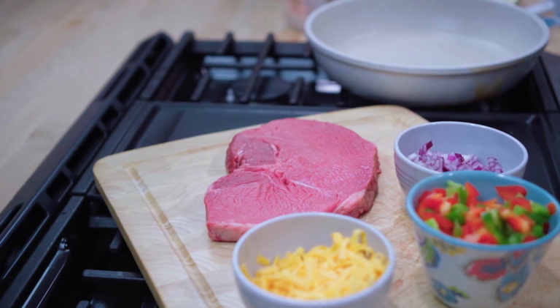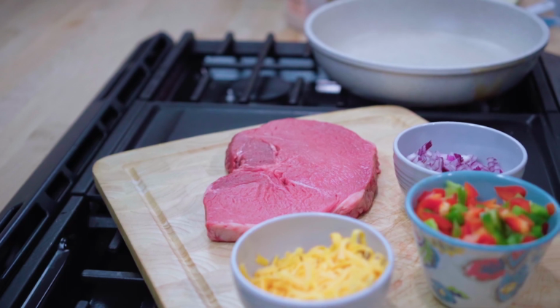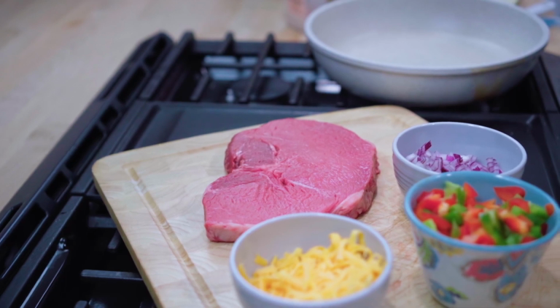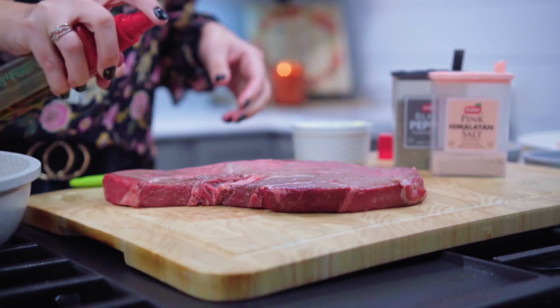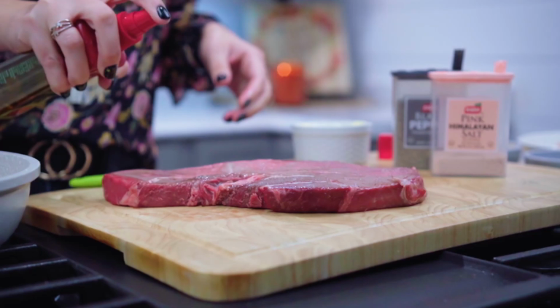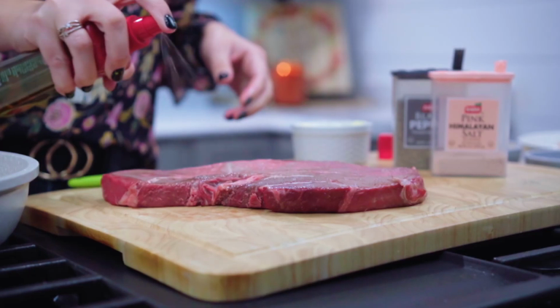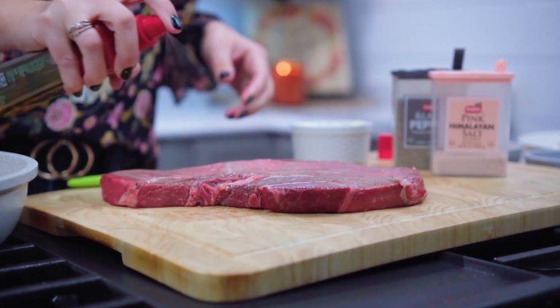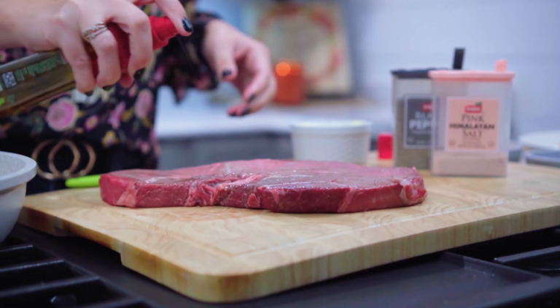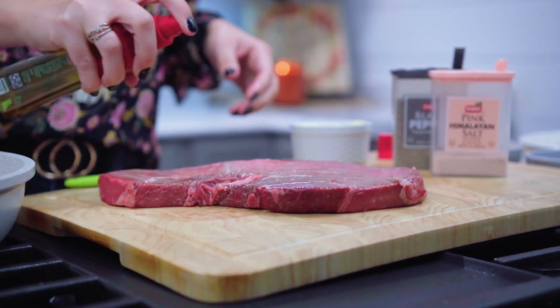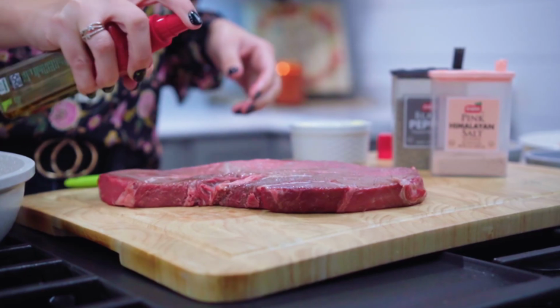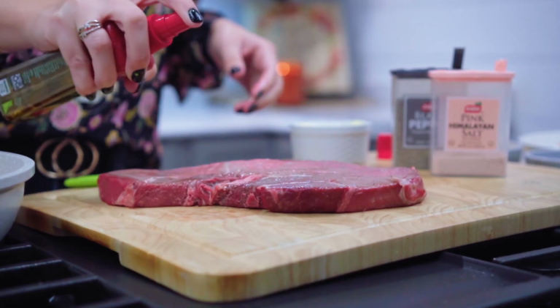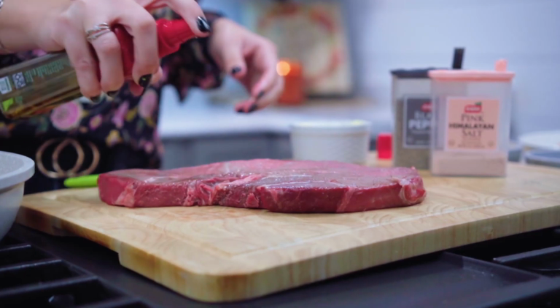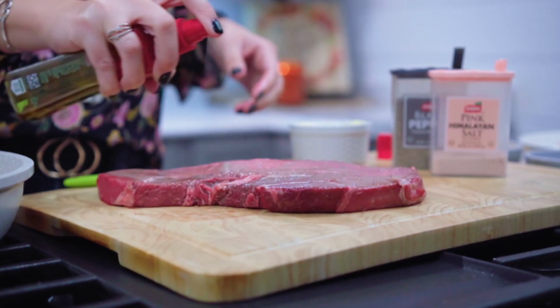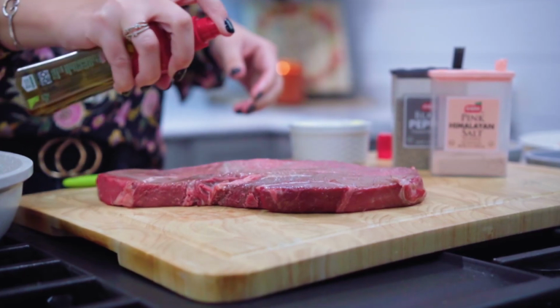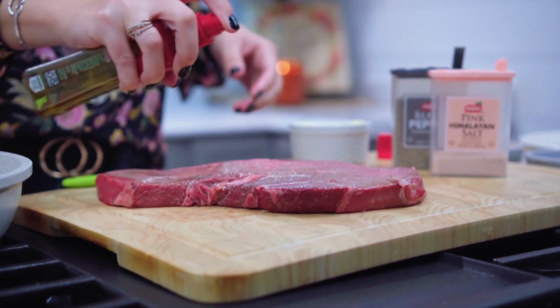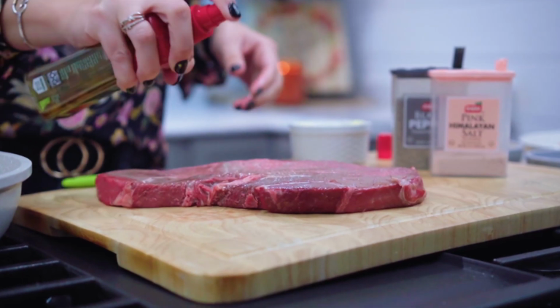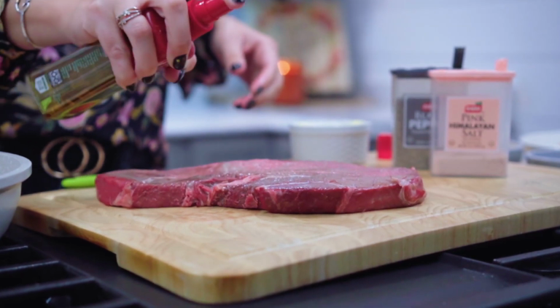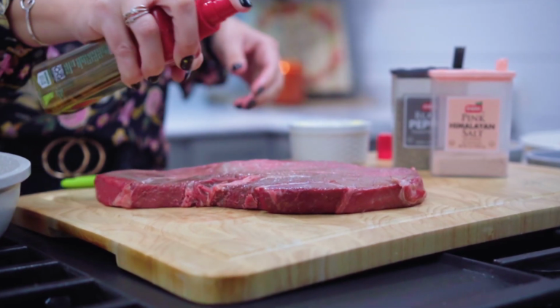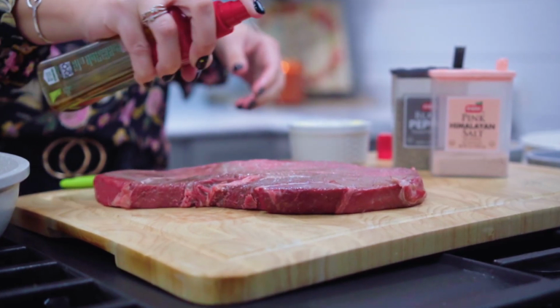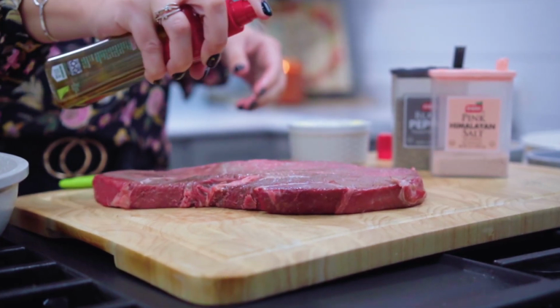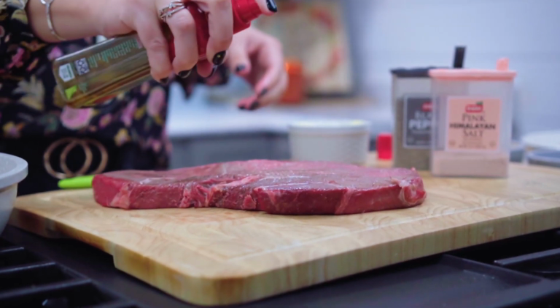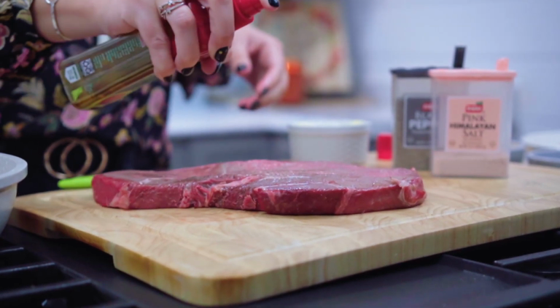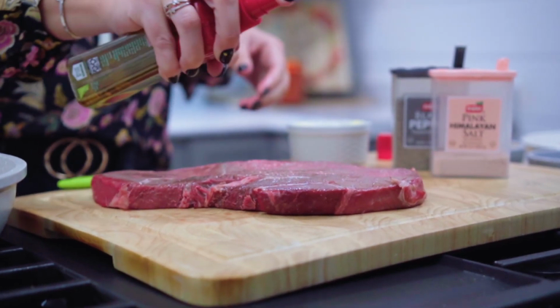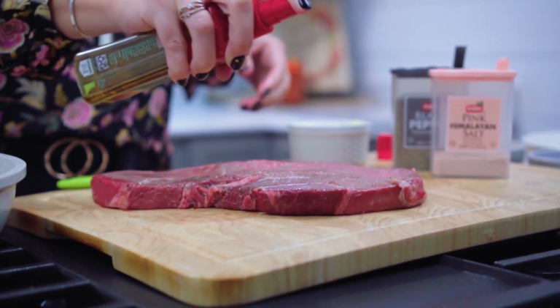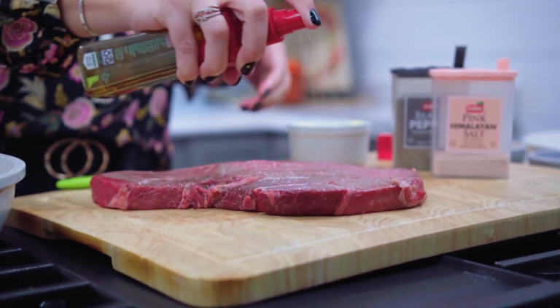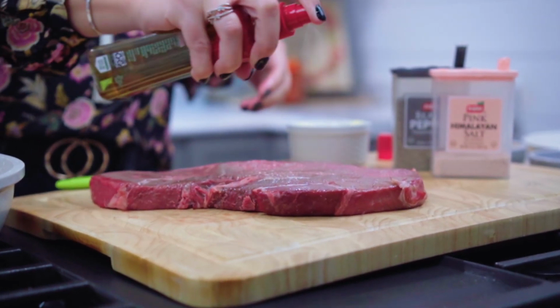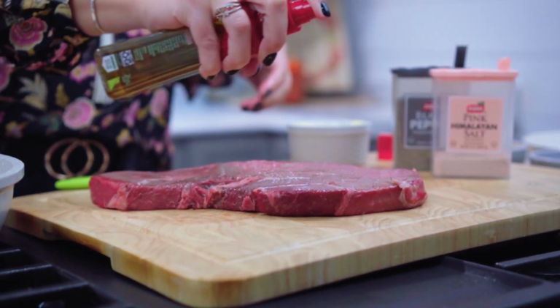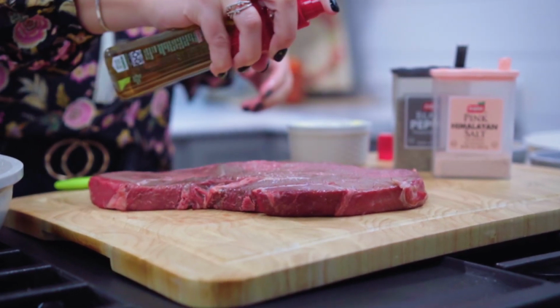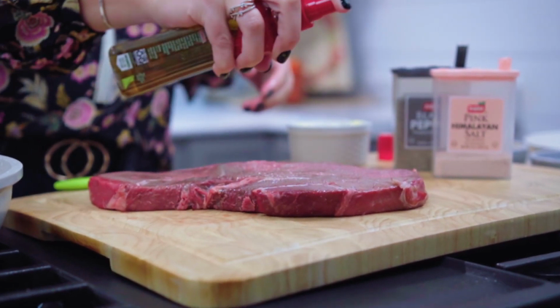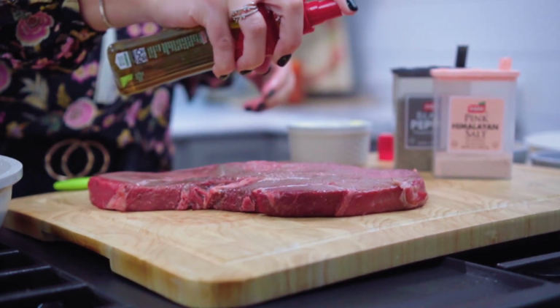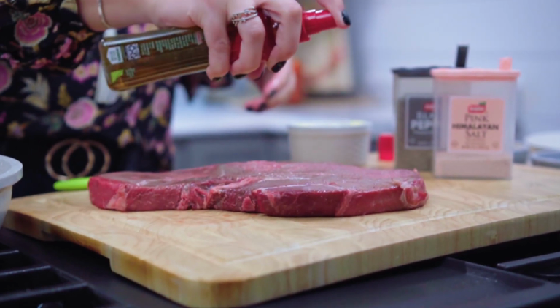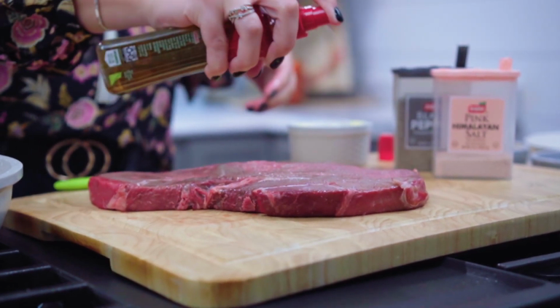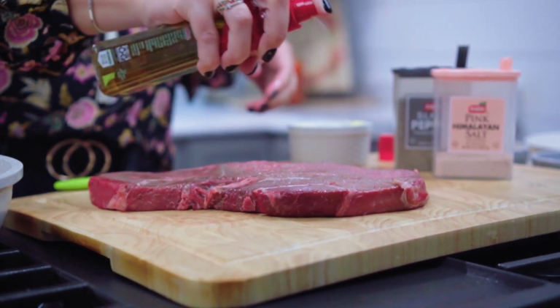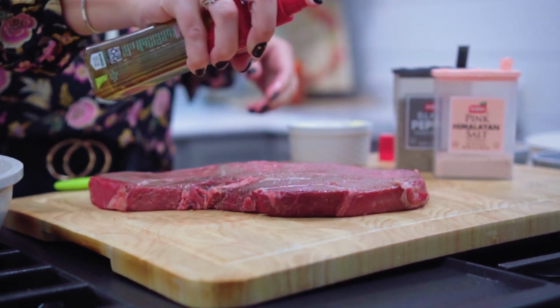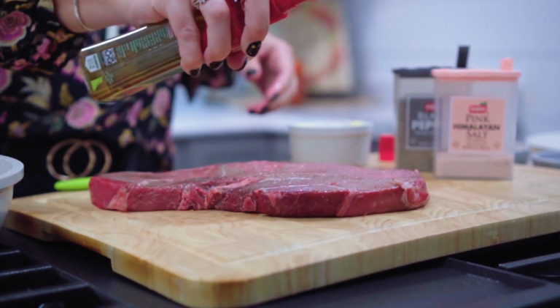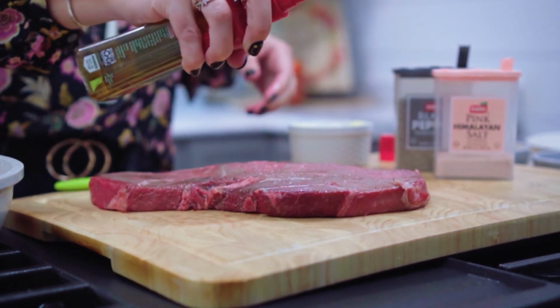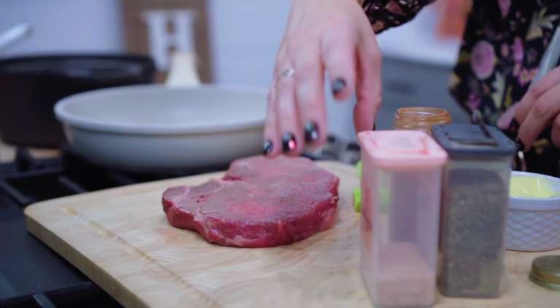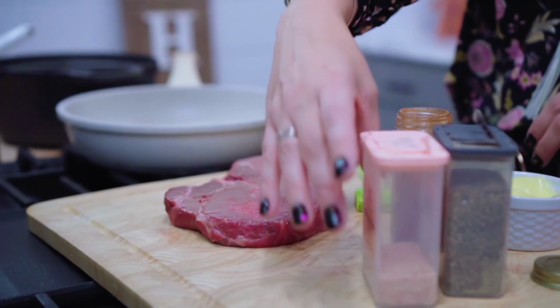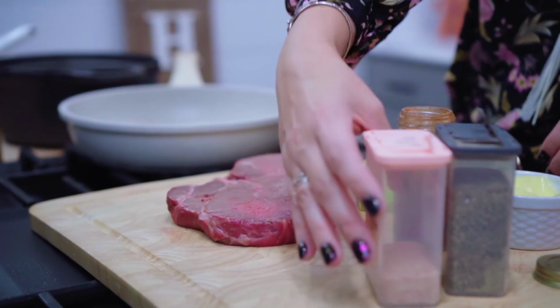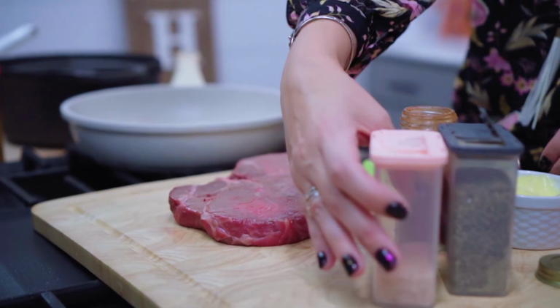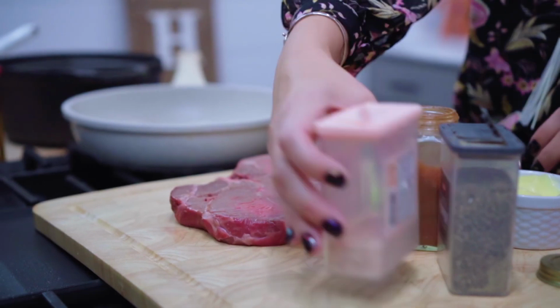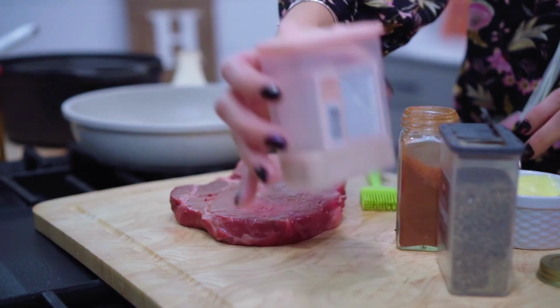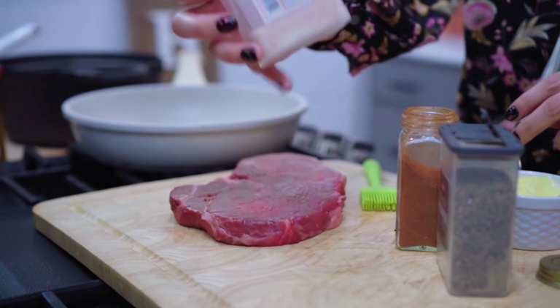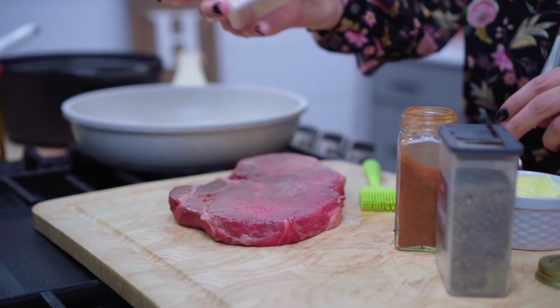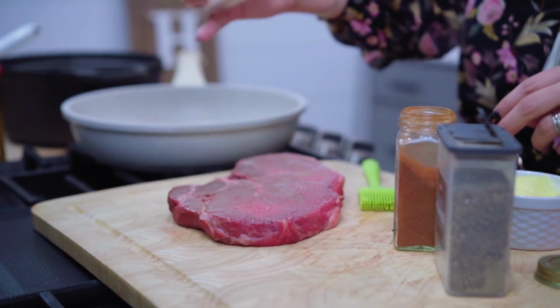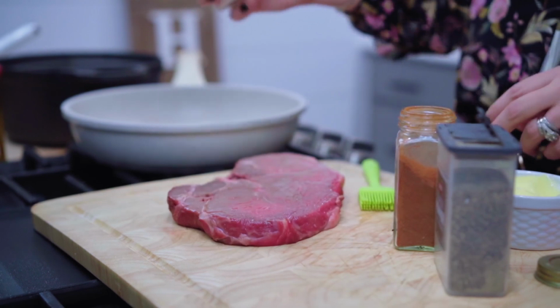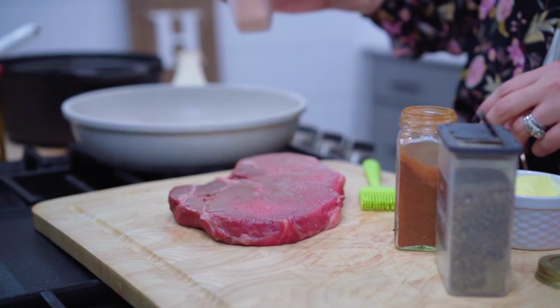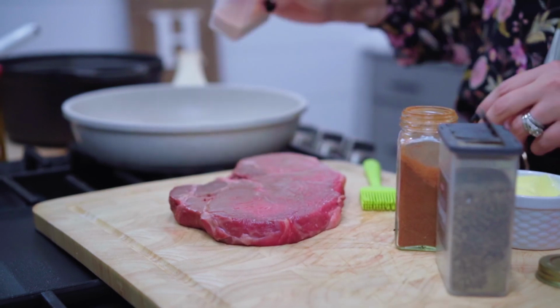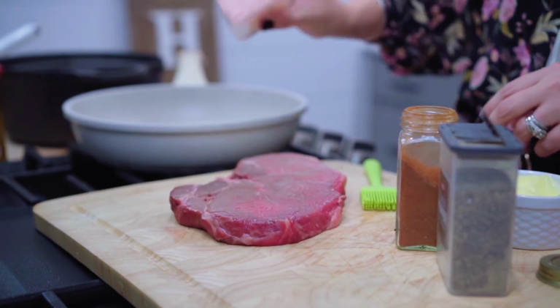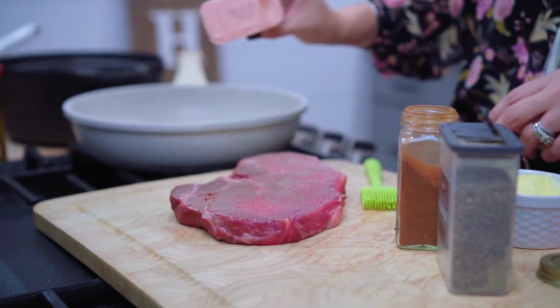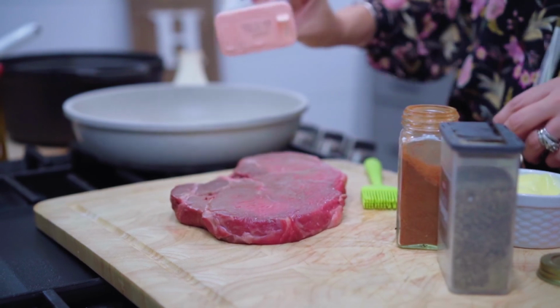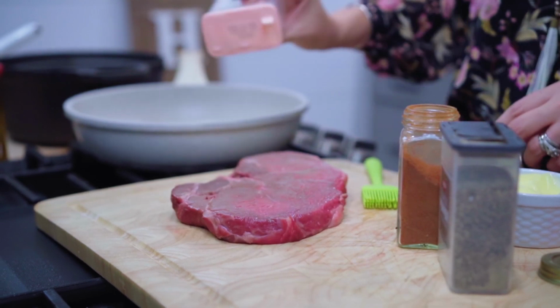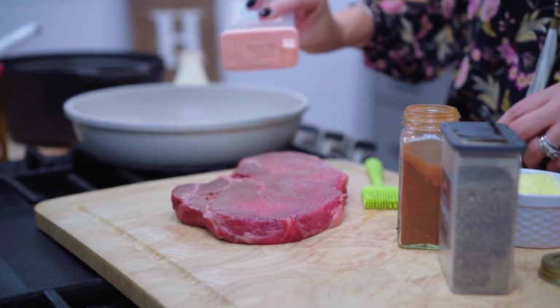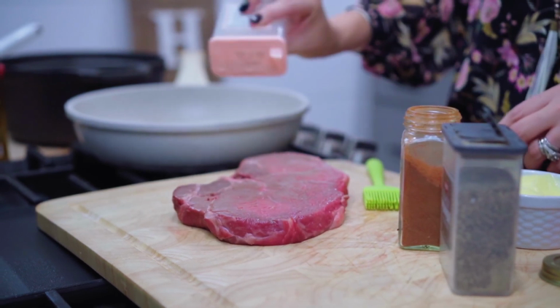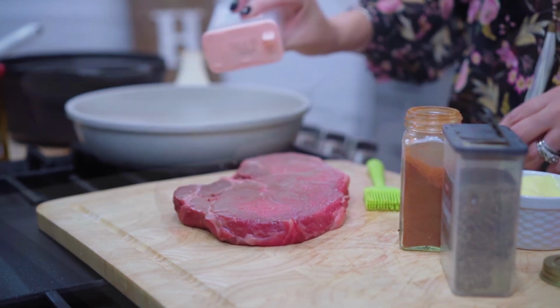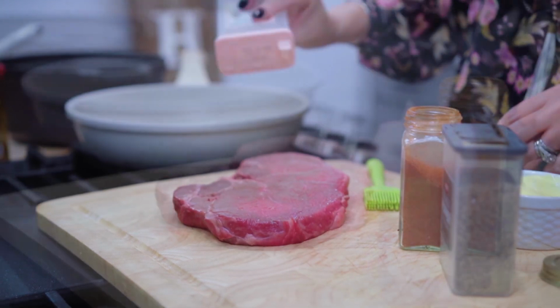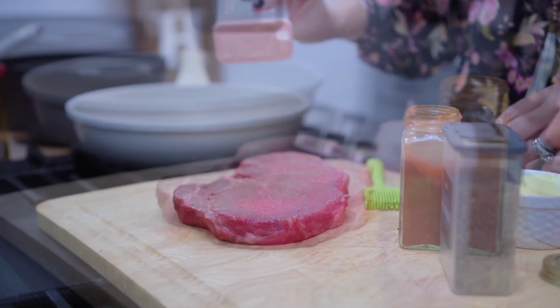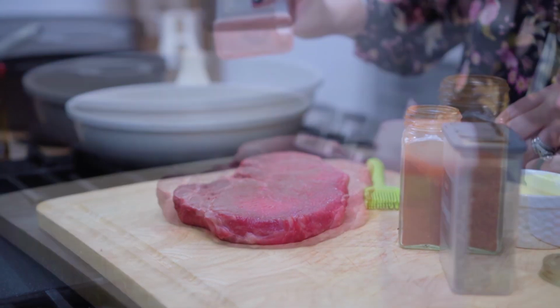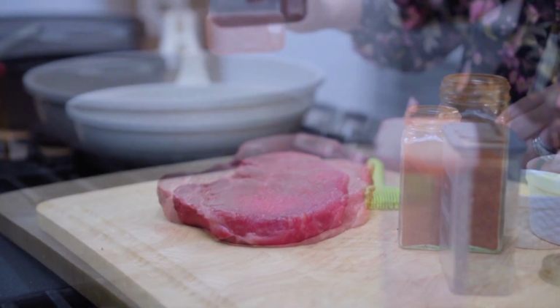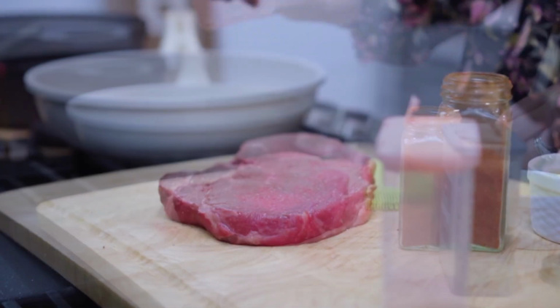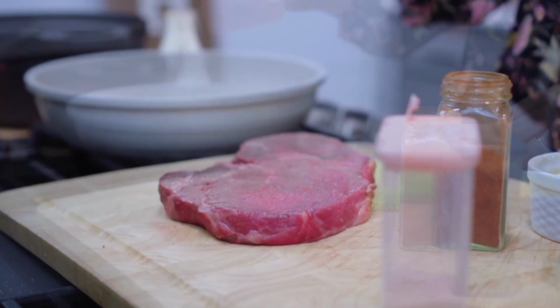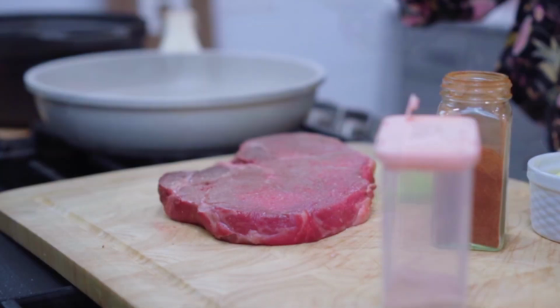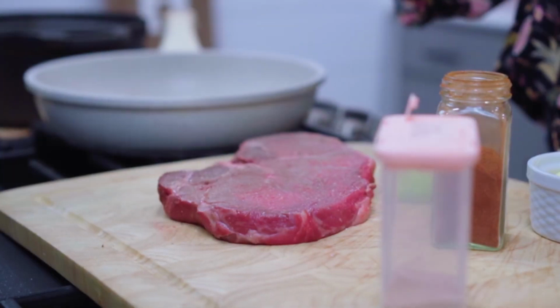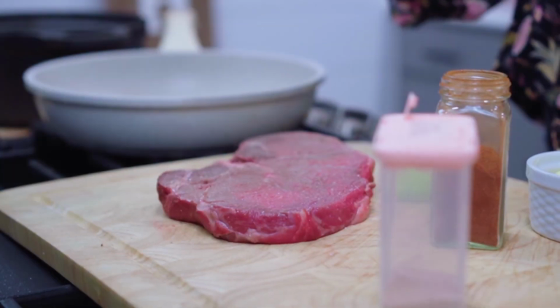Now that the steak is ready, we will brush or spray it with oil and season it all over with salt, pepper, and paprika.